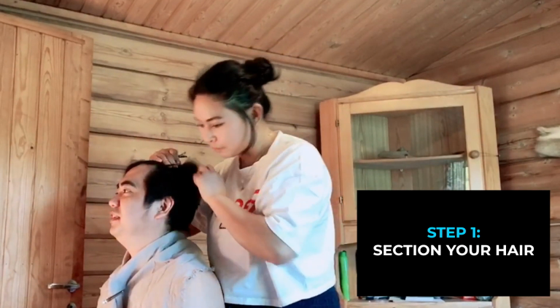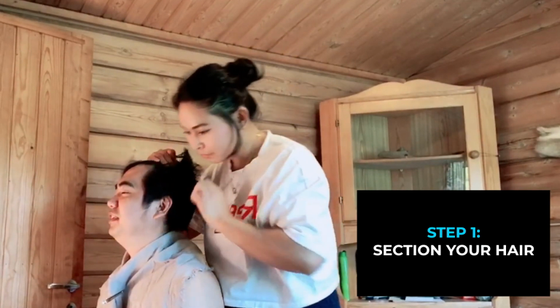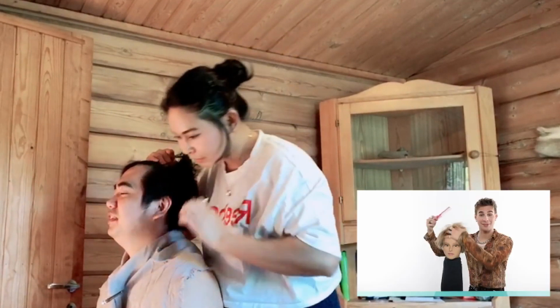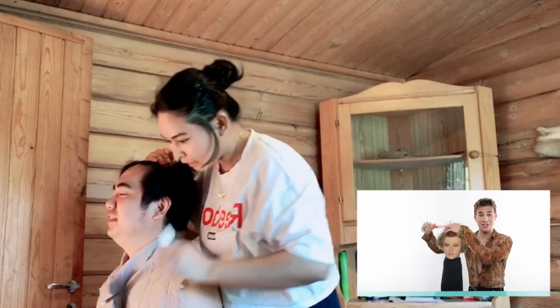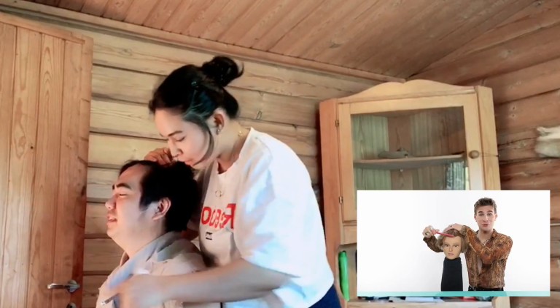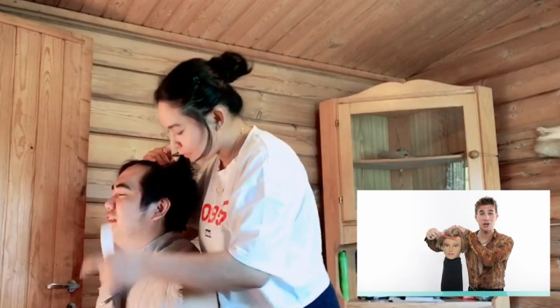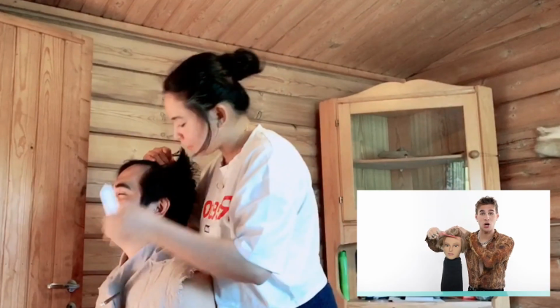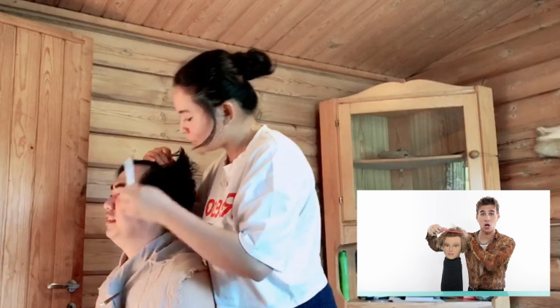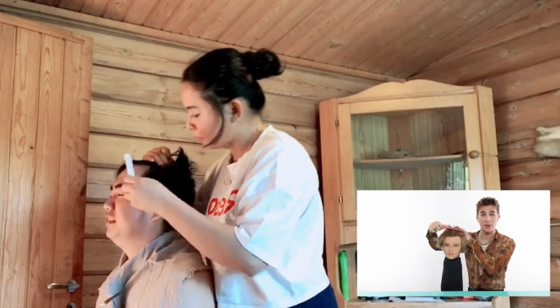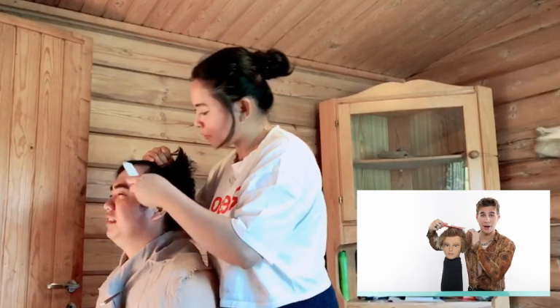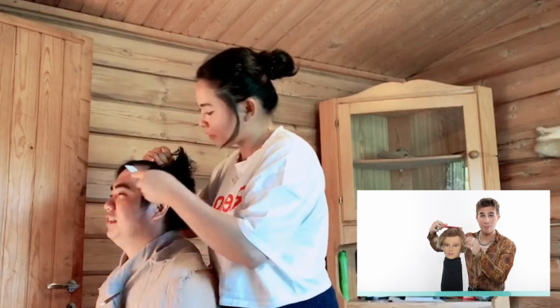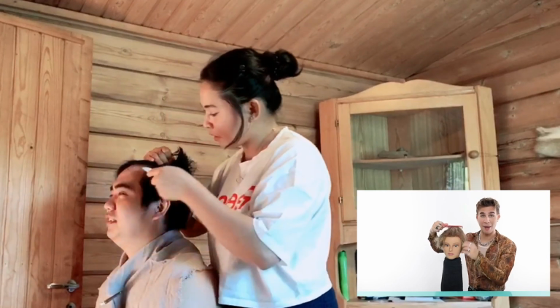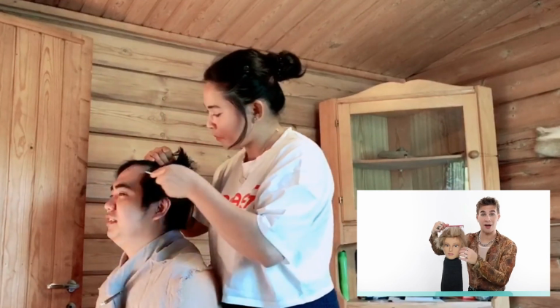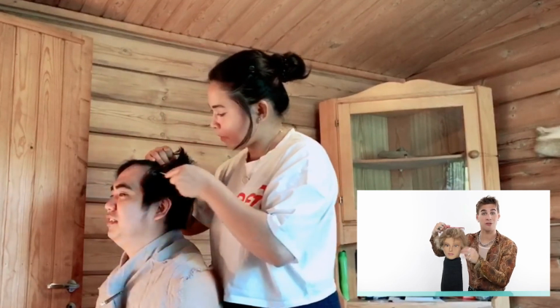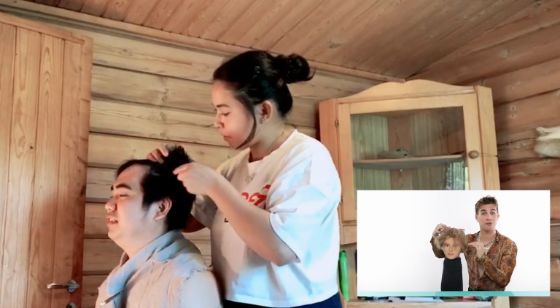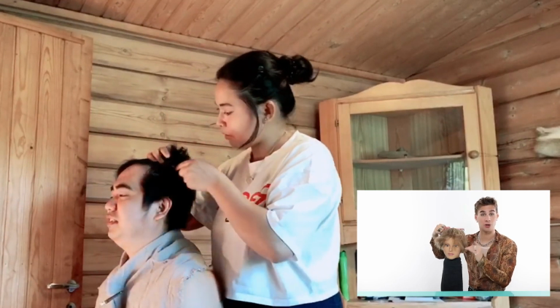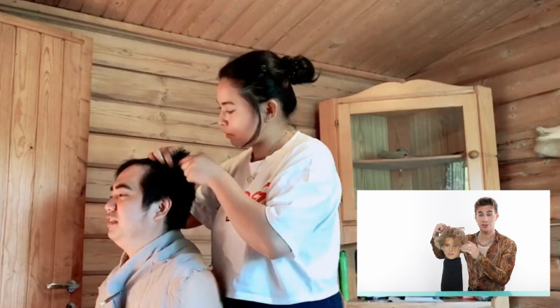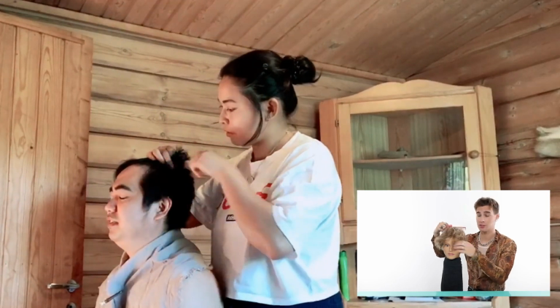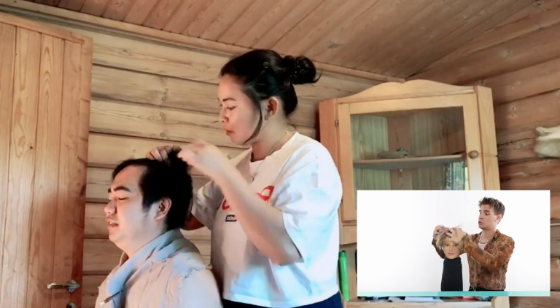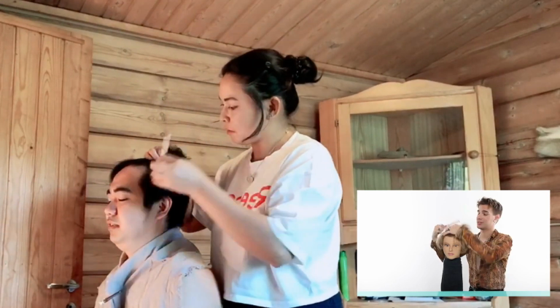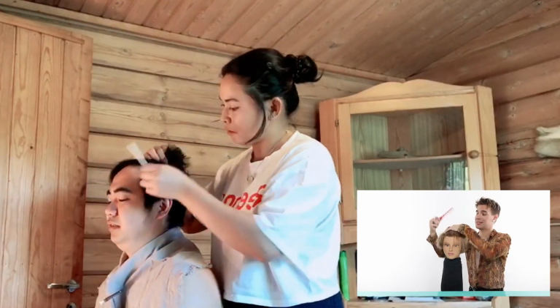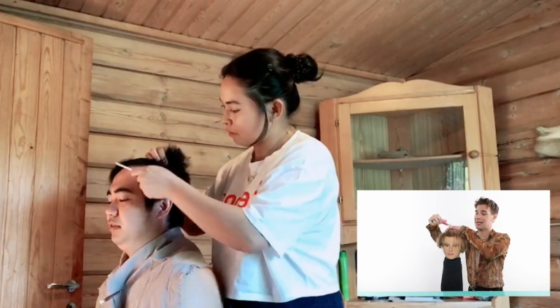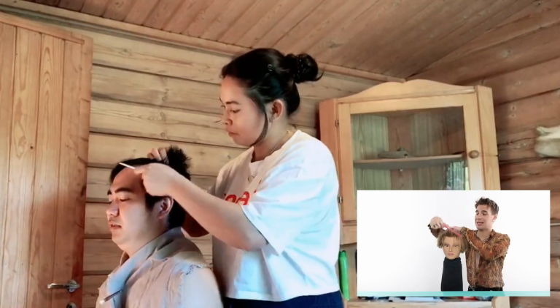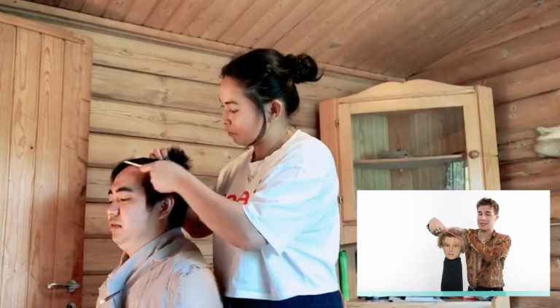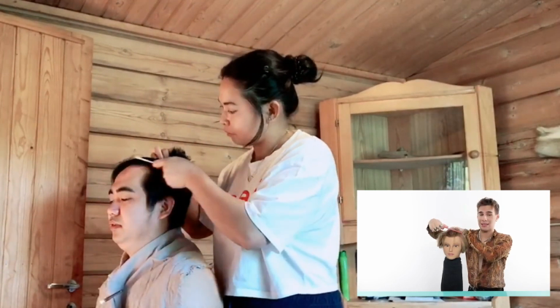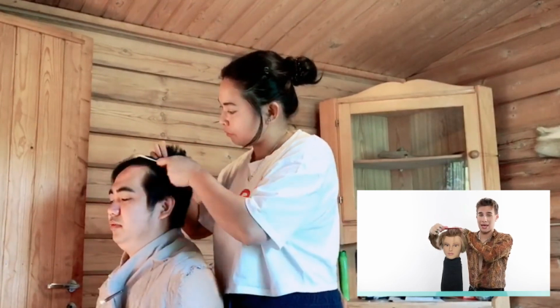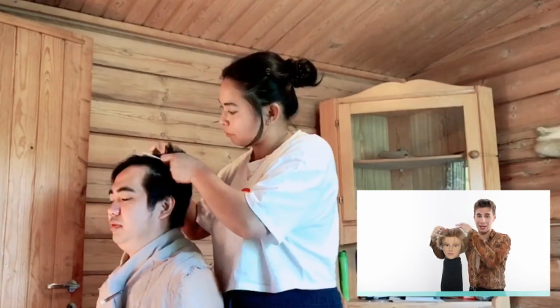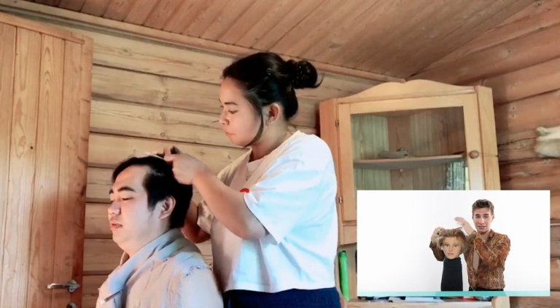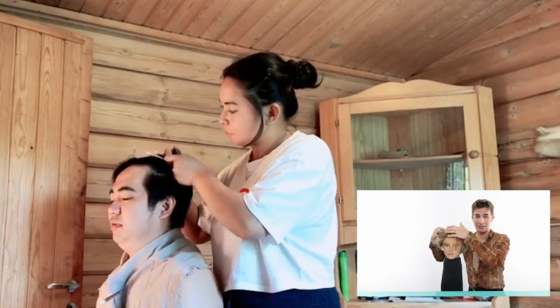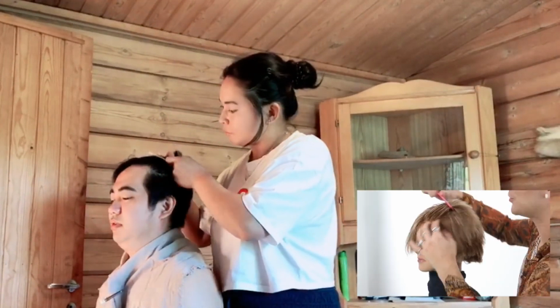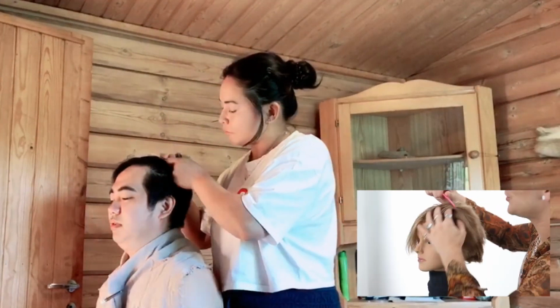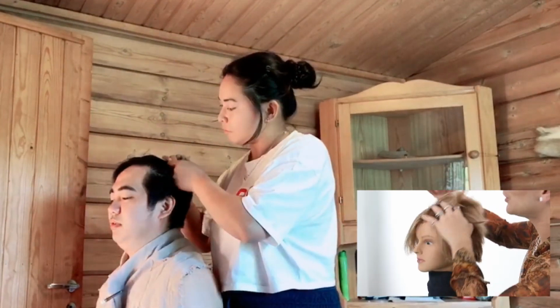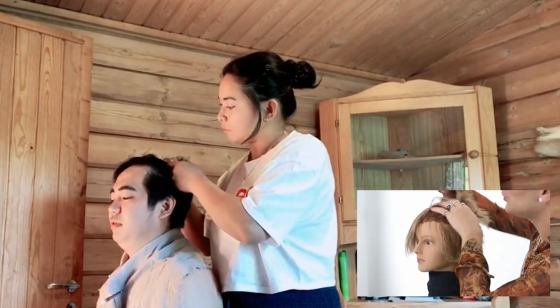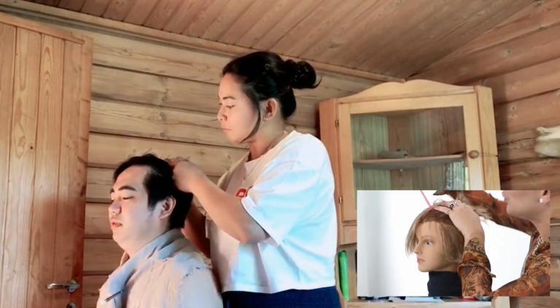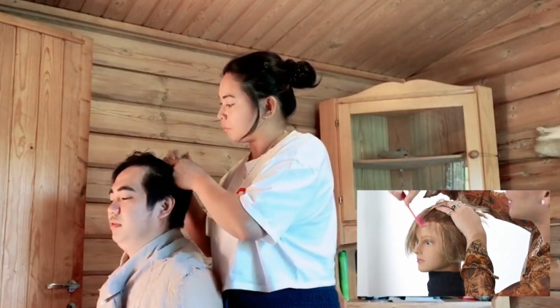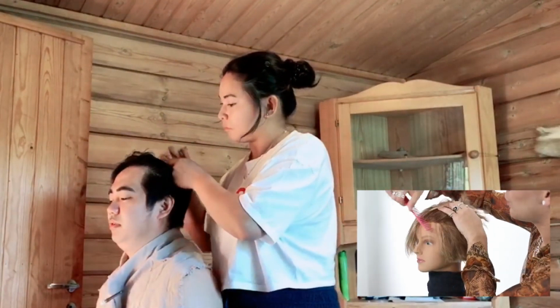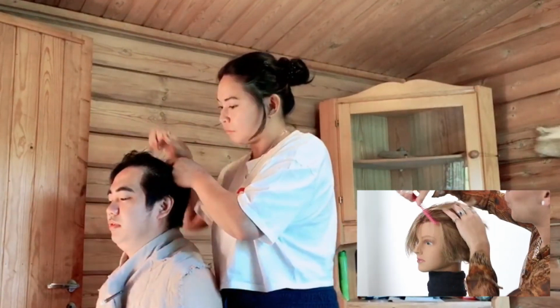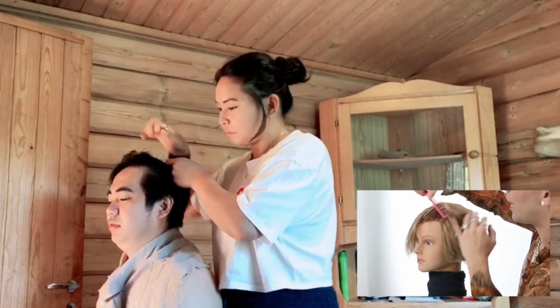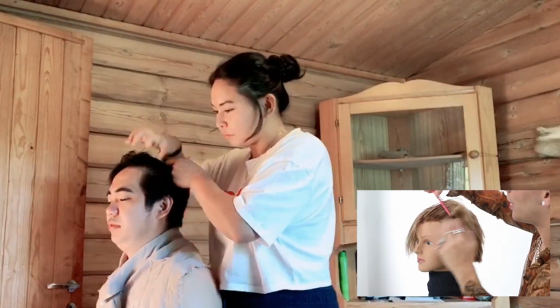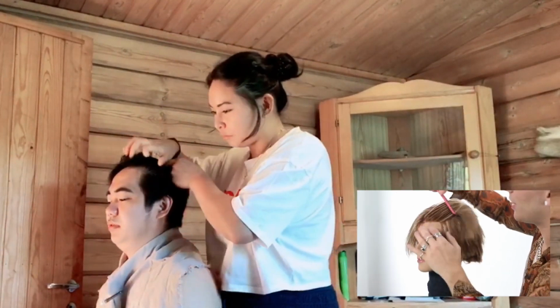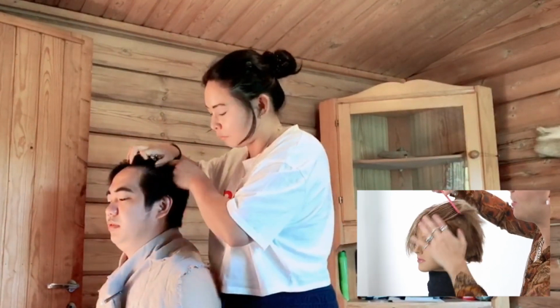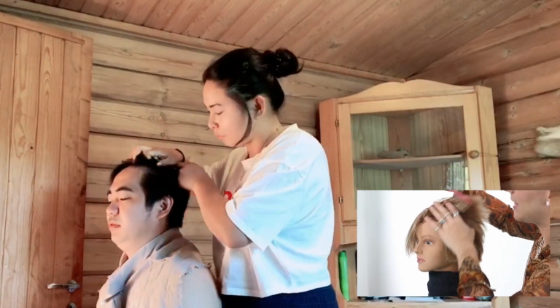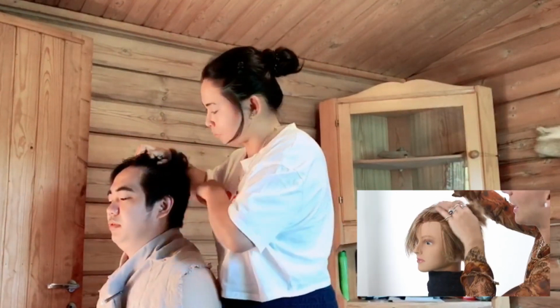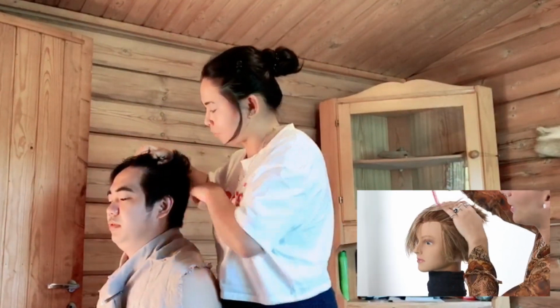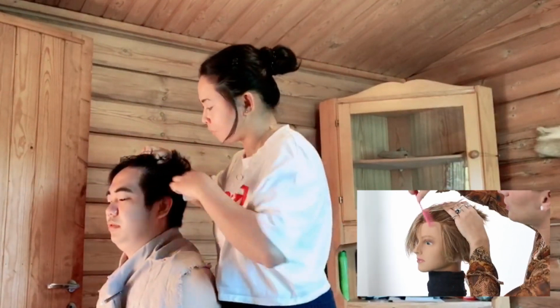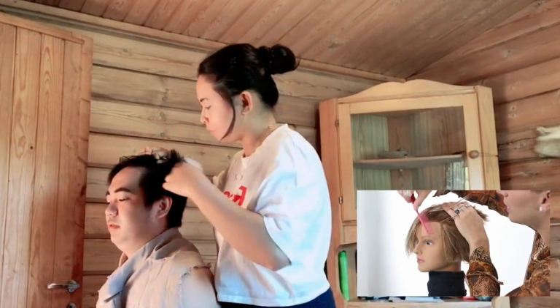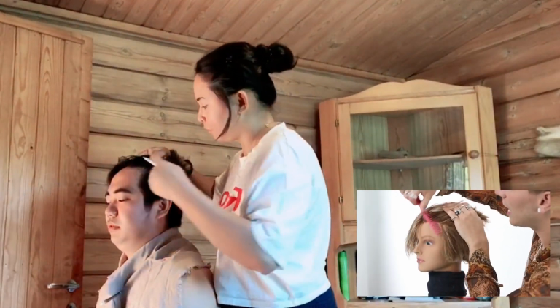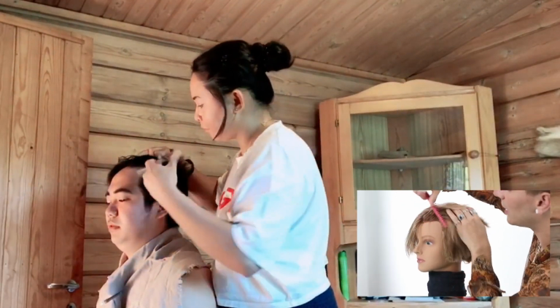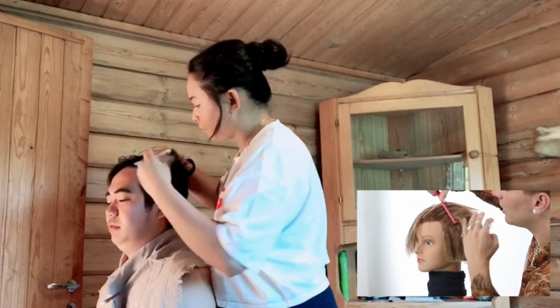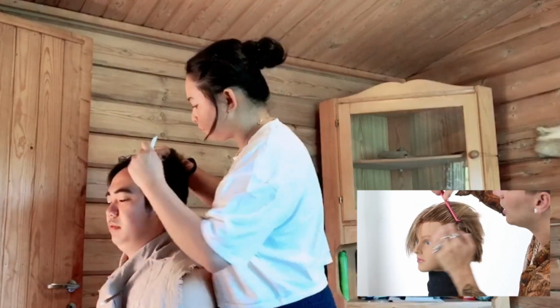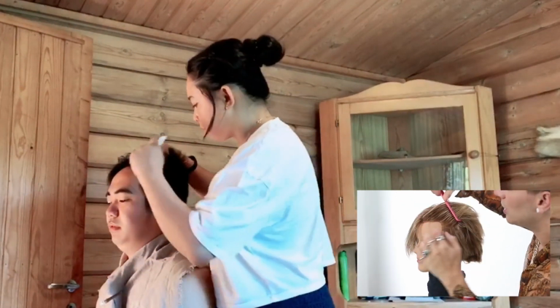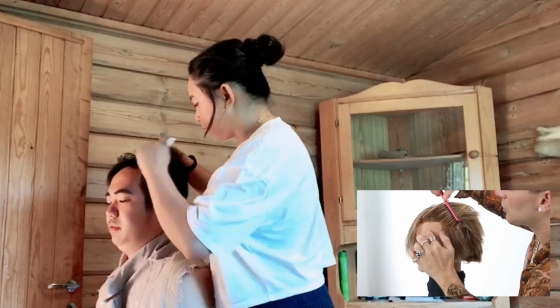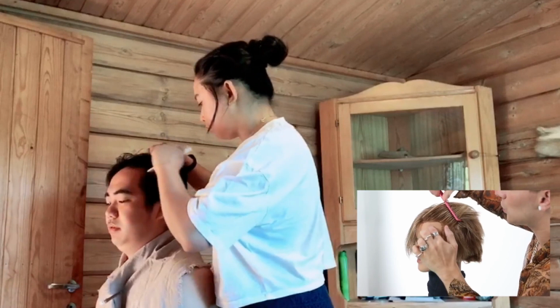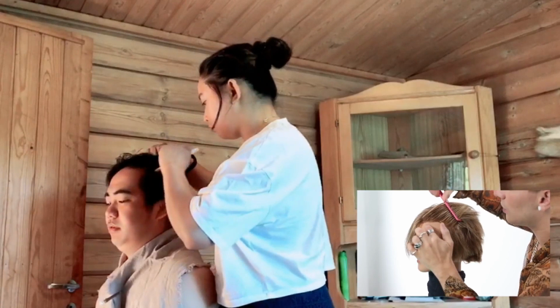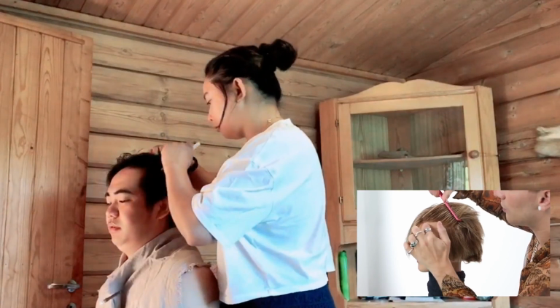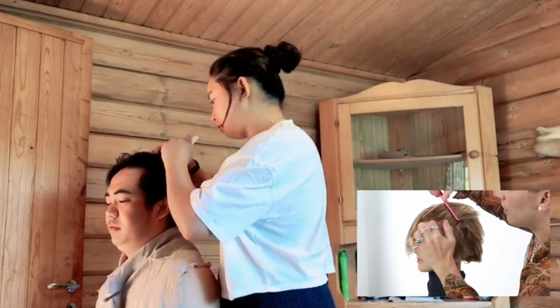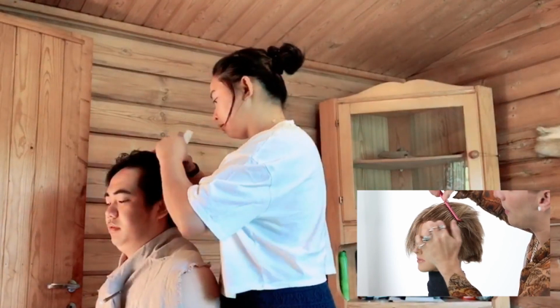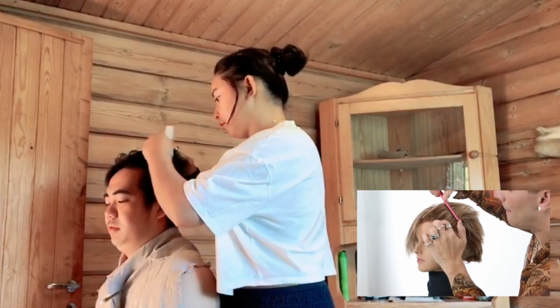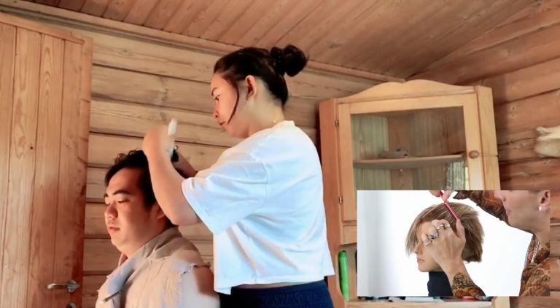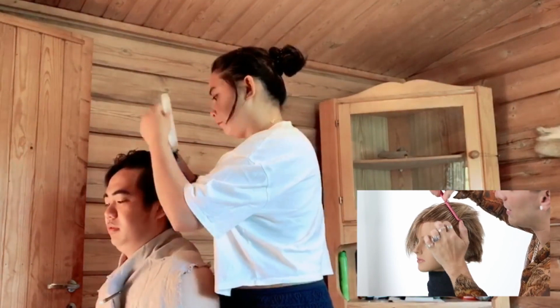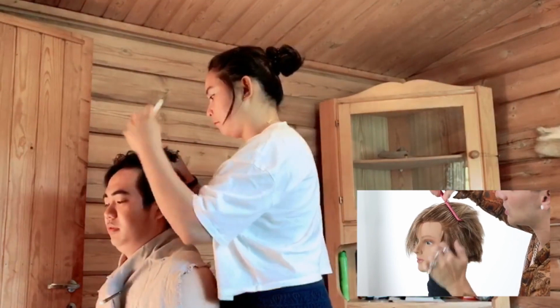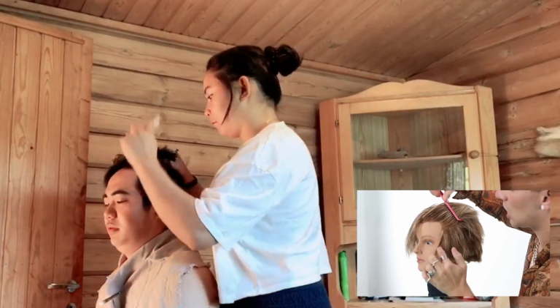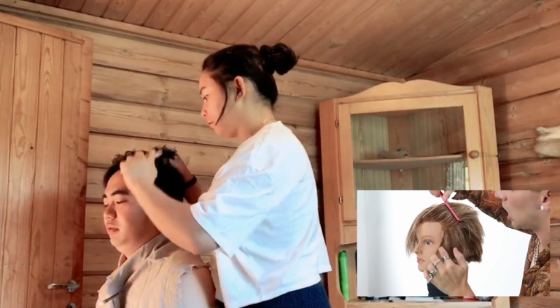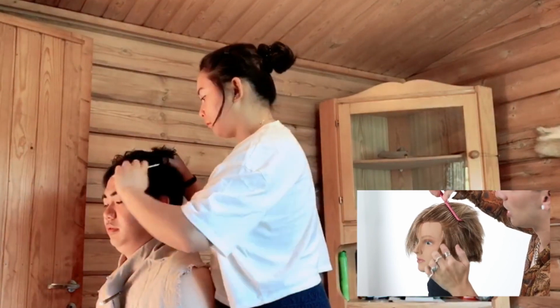Let's rake all the hair back first, just like that. So you're going to look at where the hairline sort of bends off.